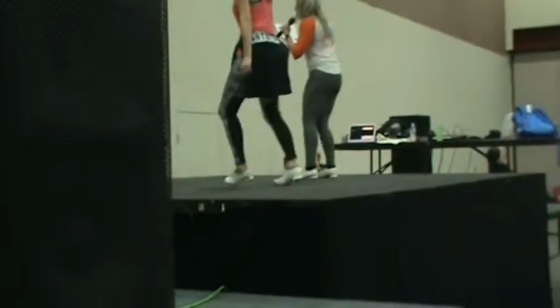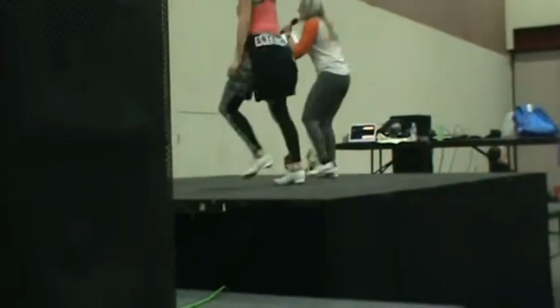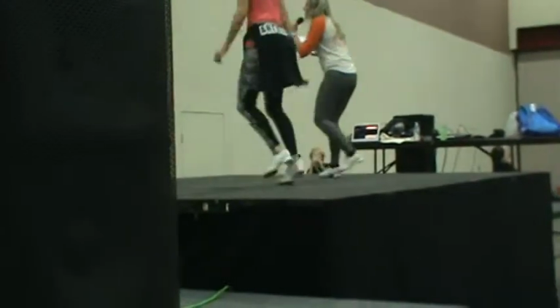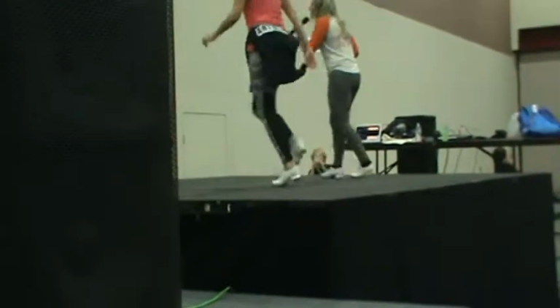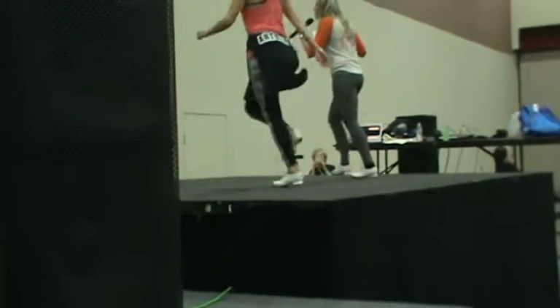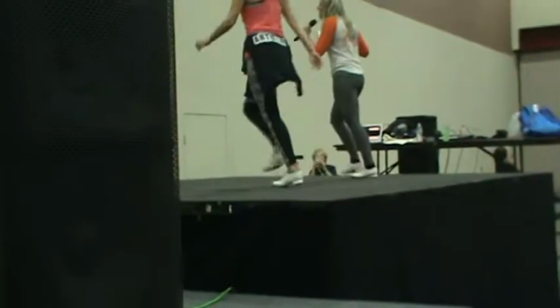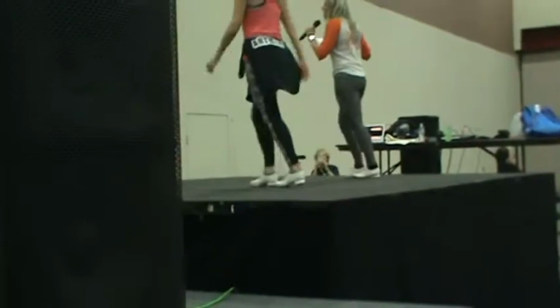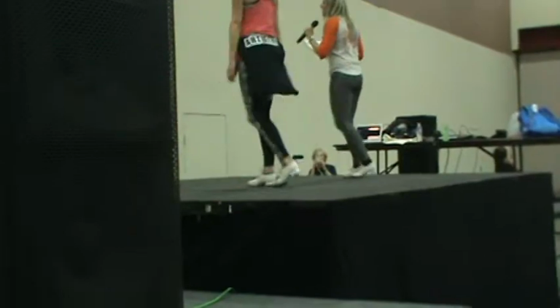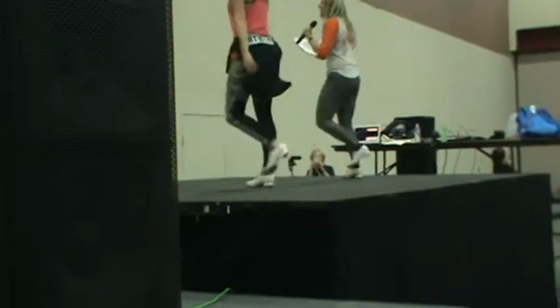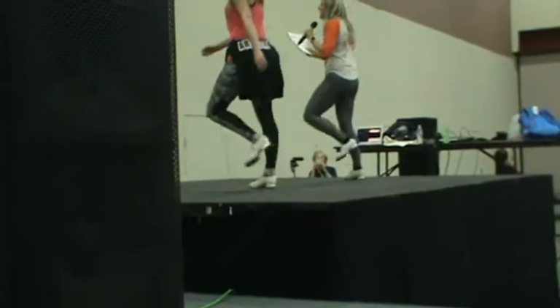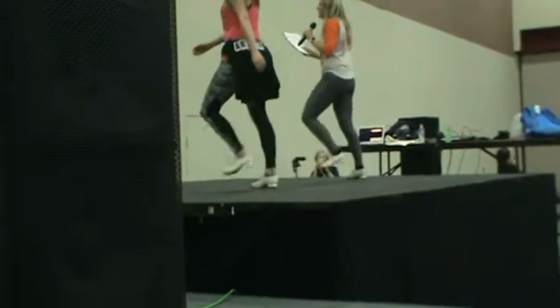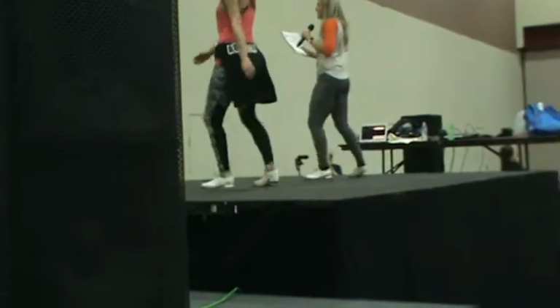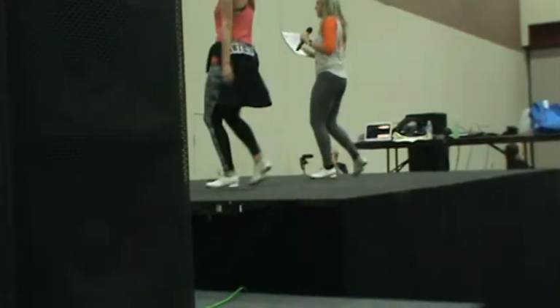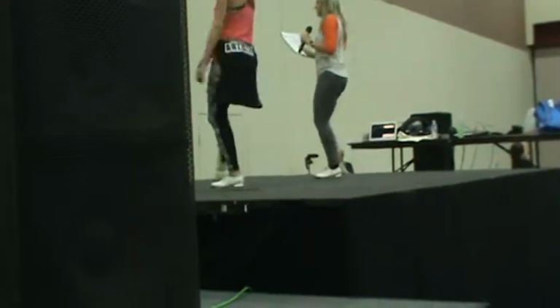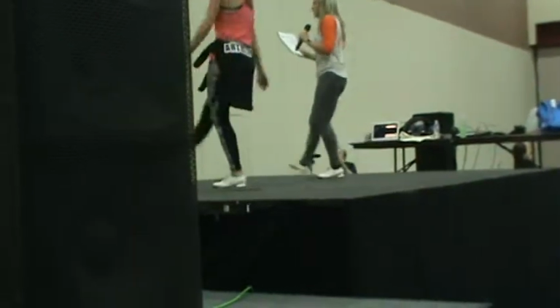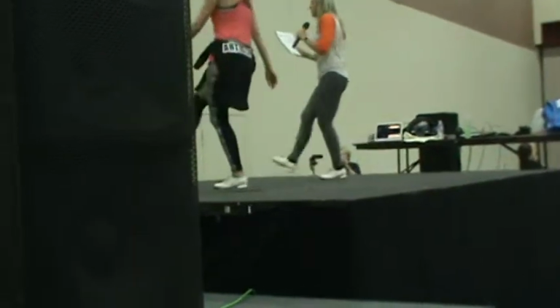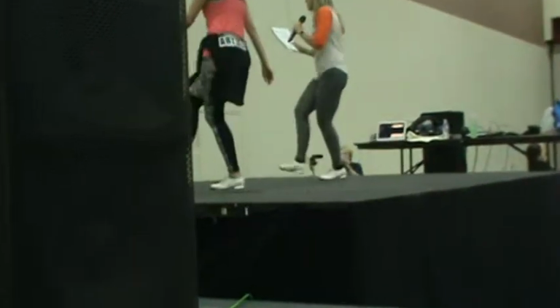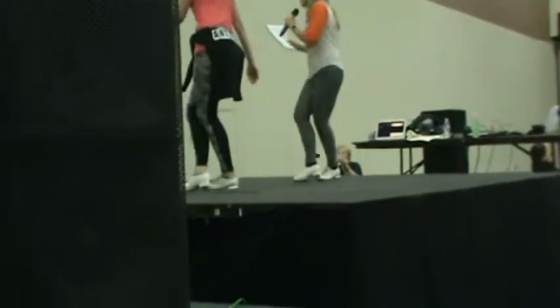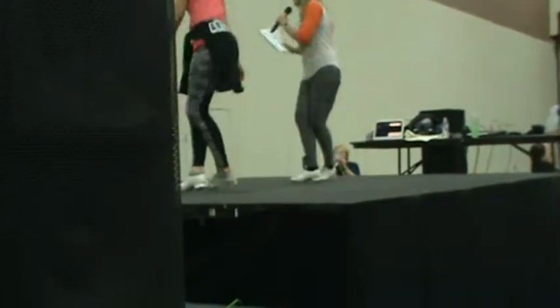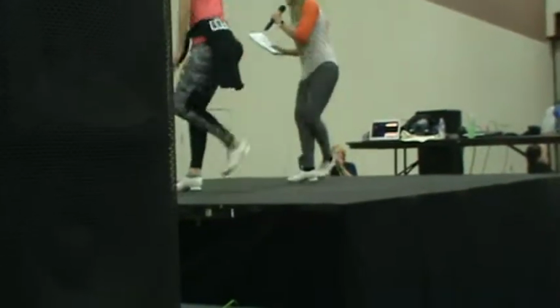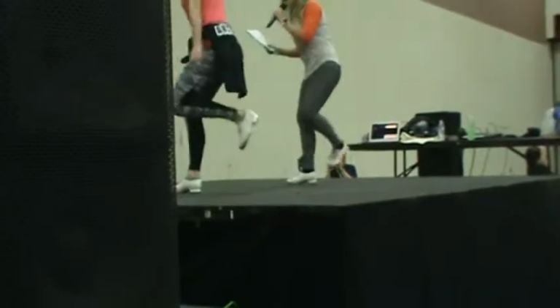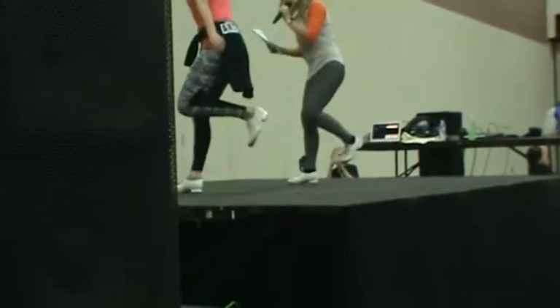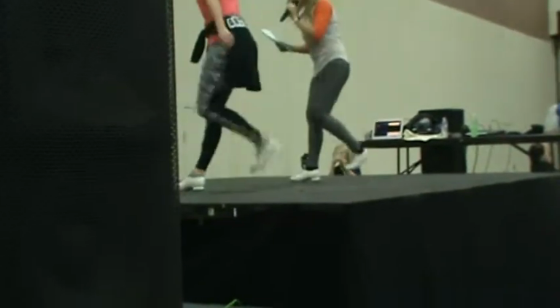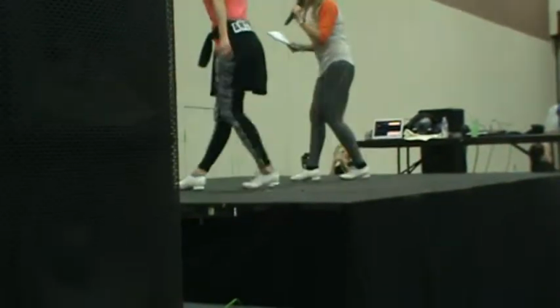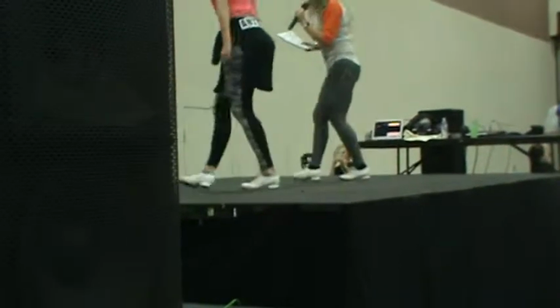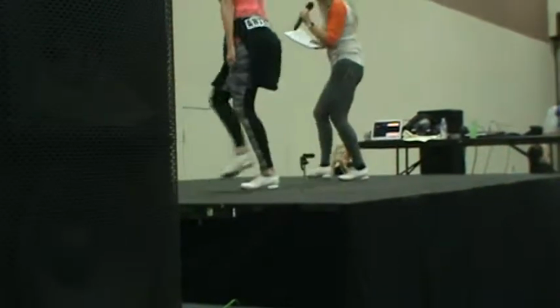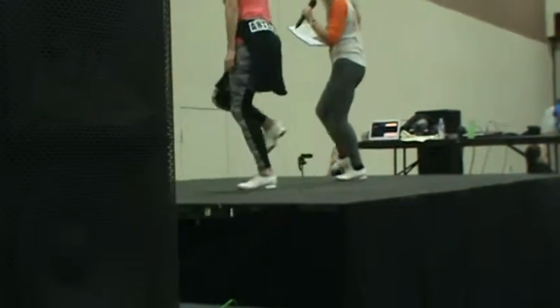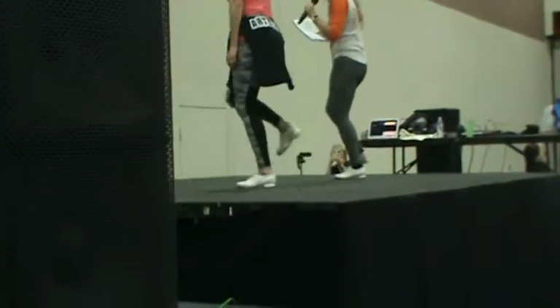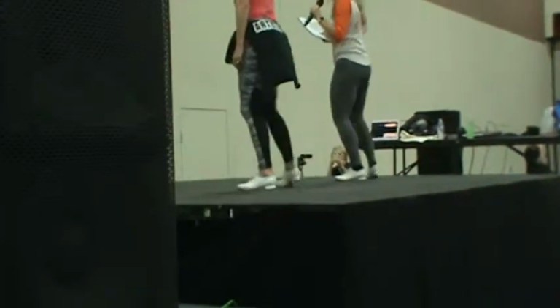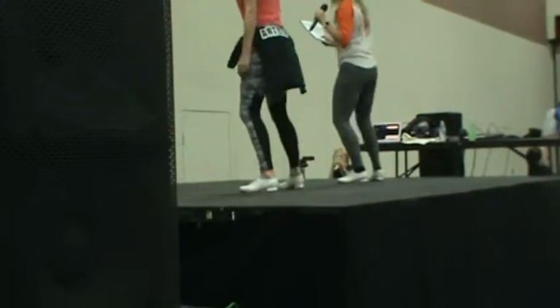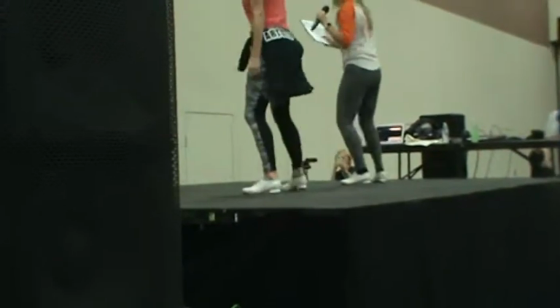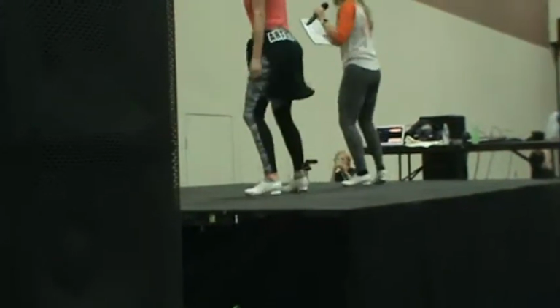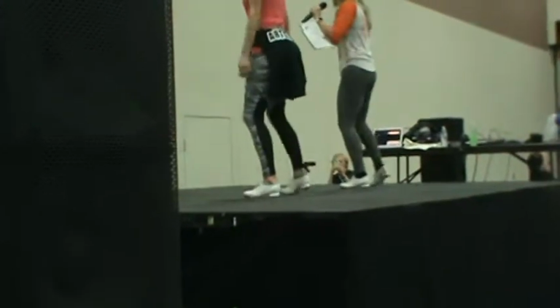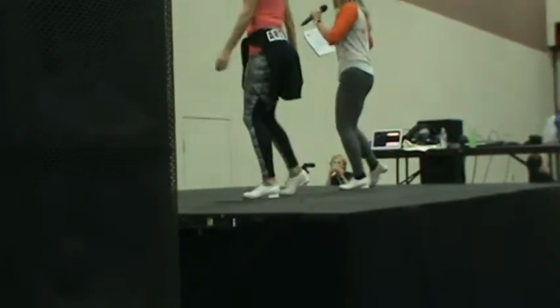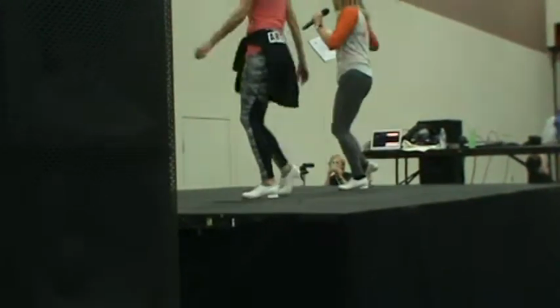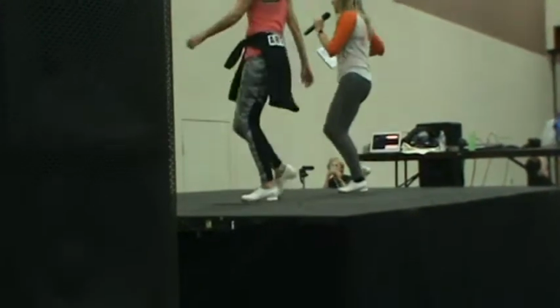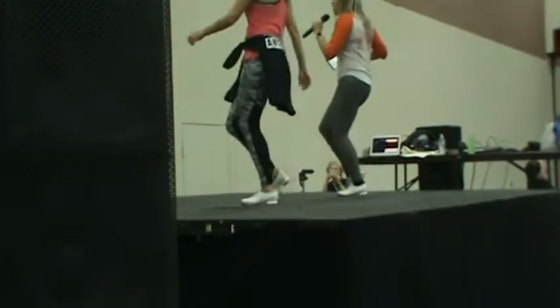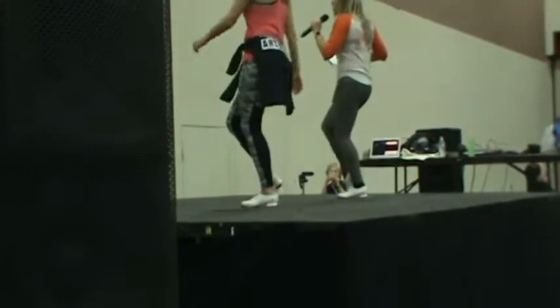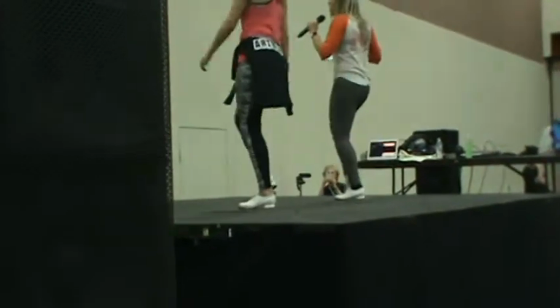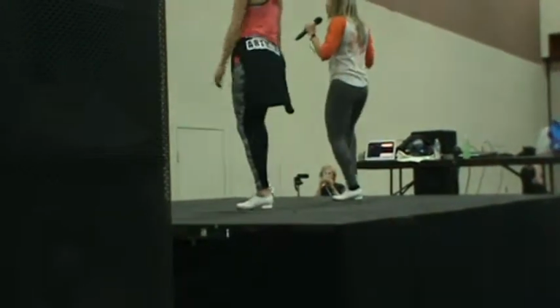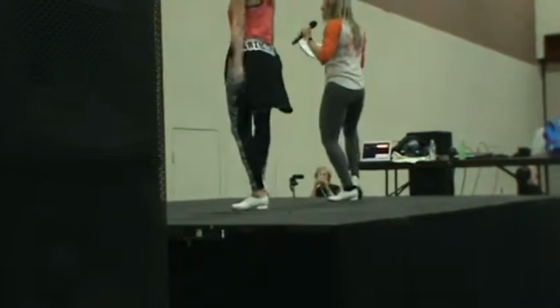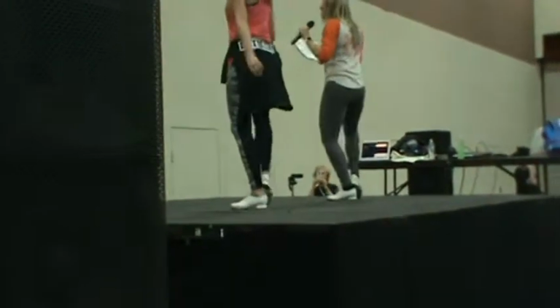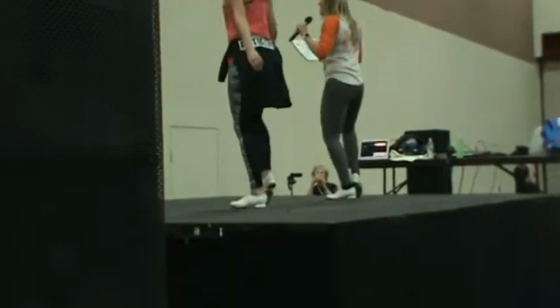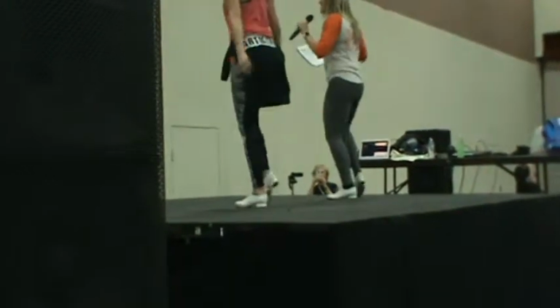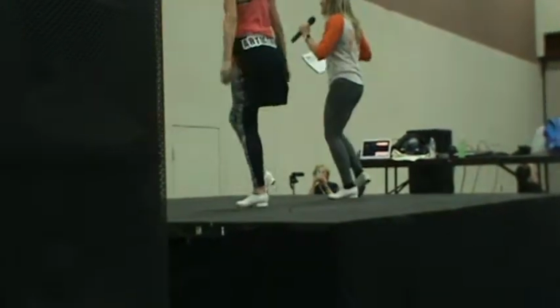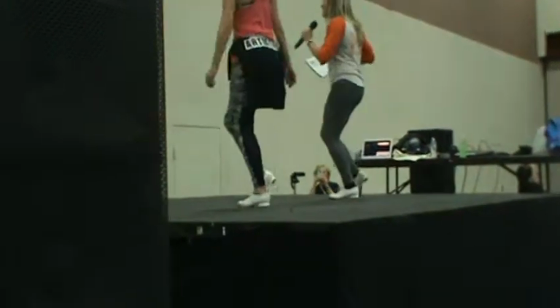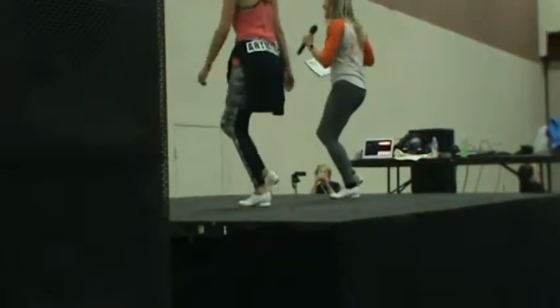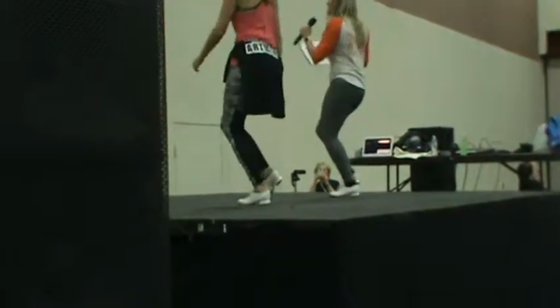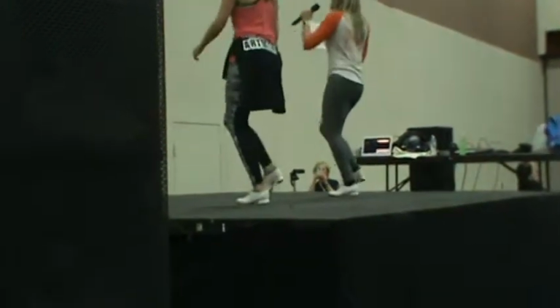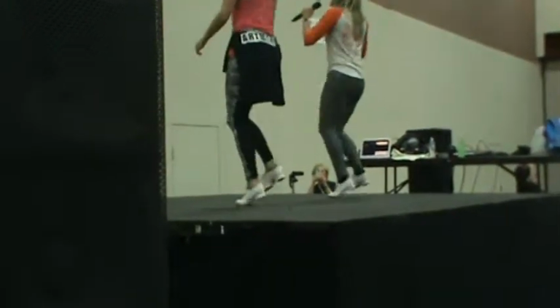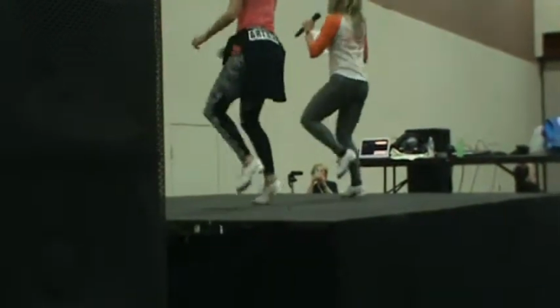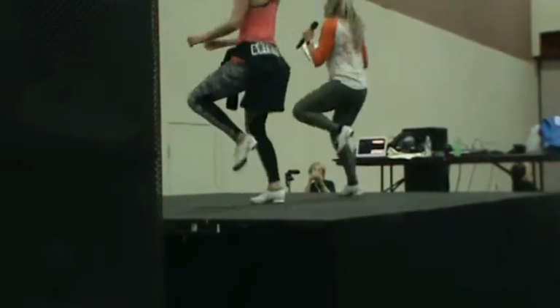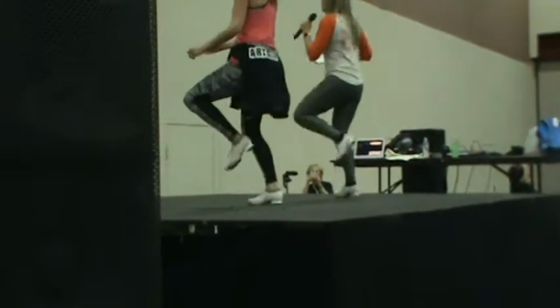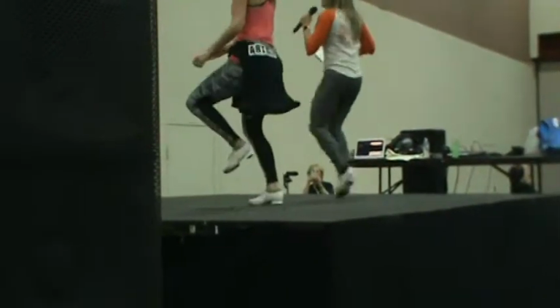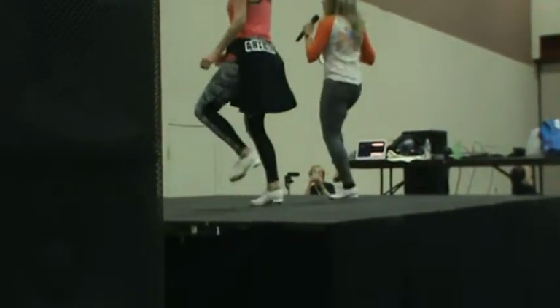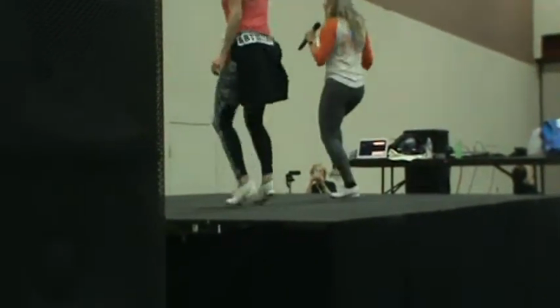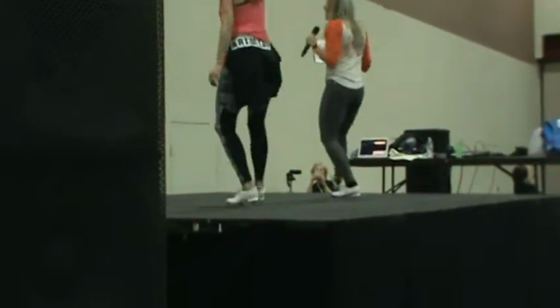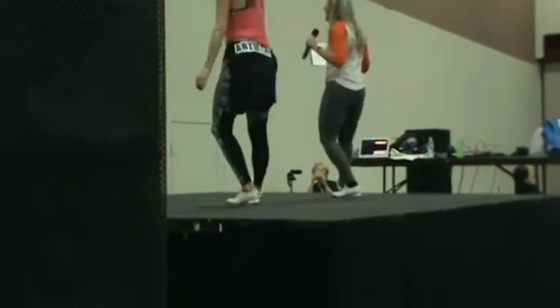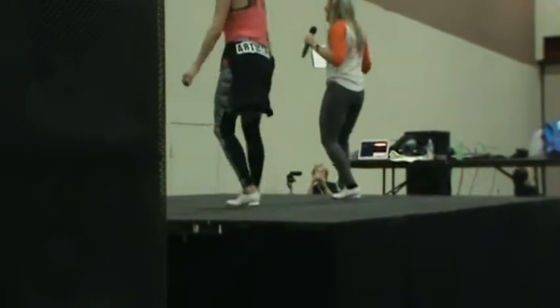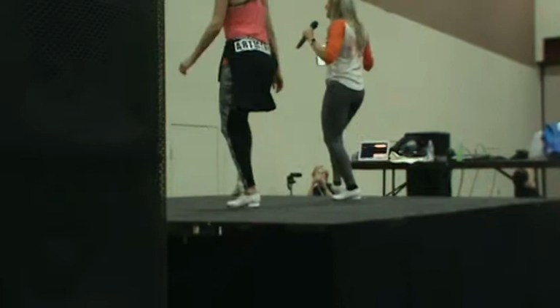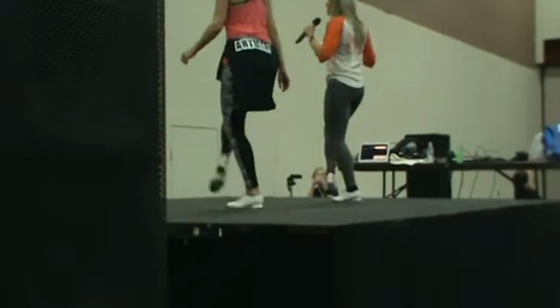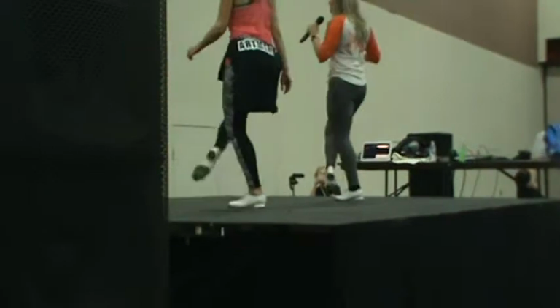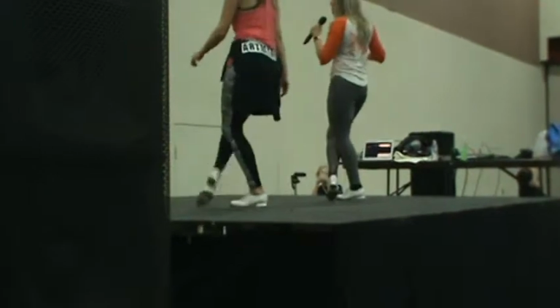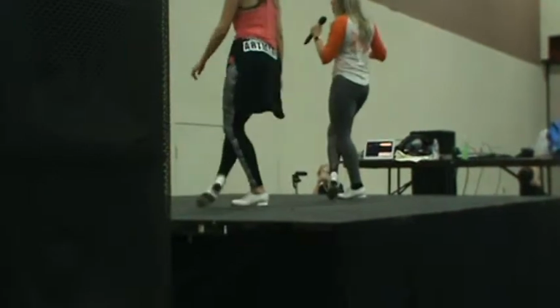Jazz square. Again. Knee. Do the chorus again. Rock, step. Rock, one, two.